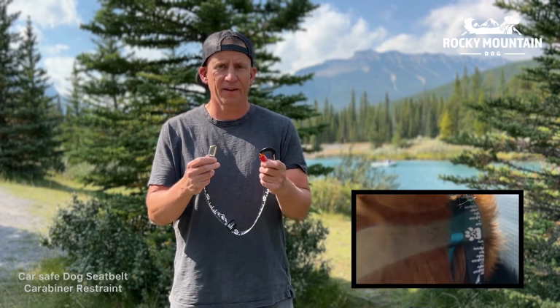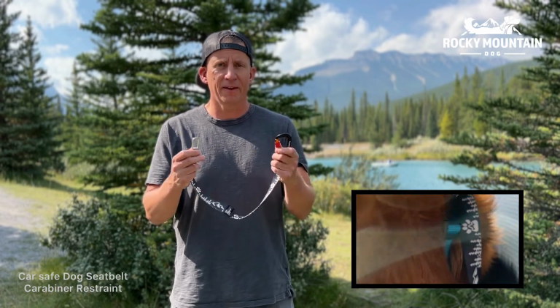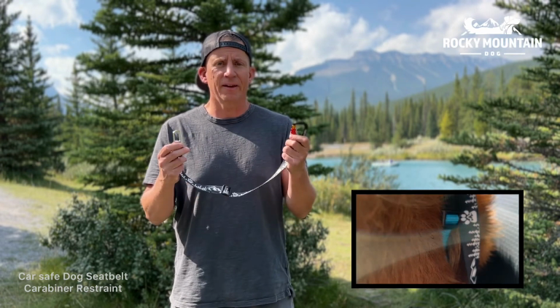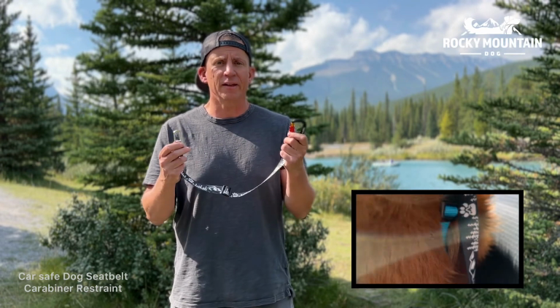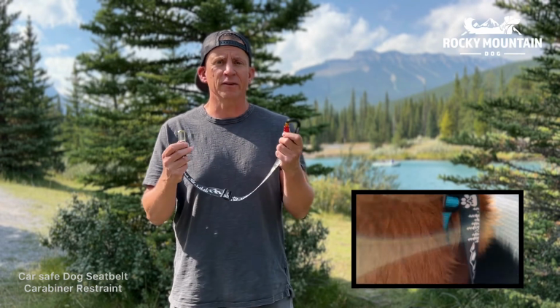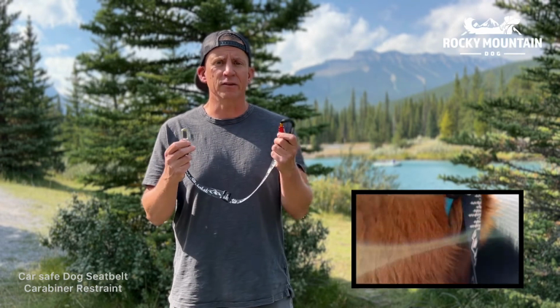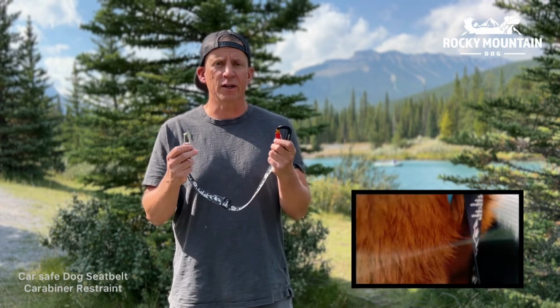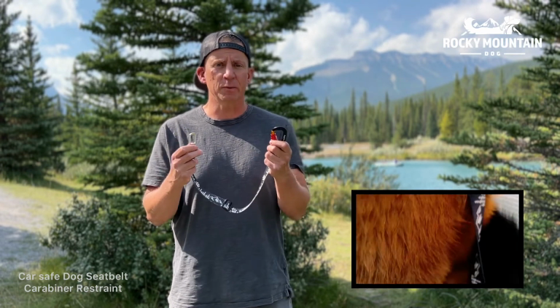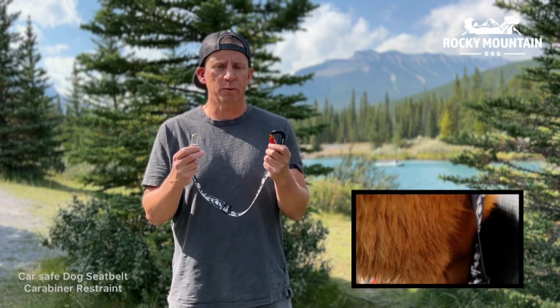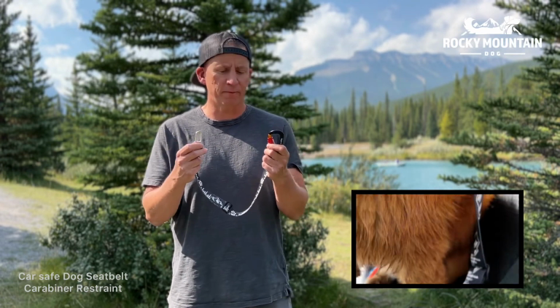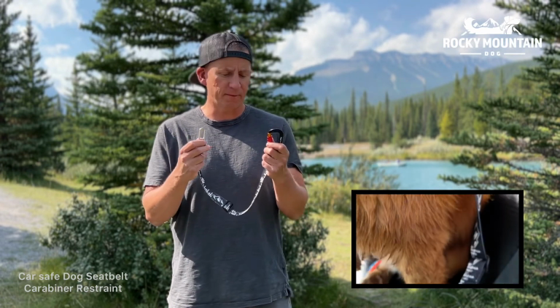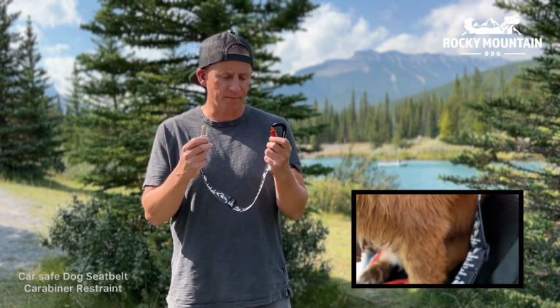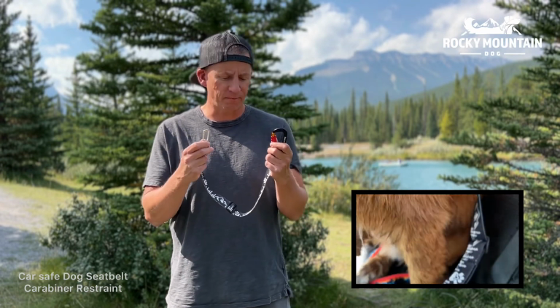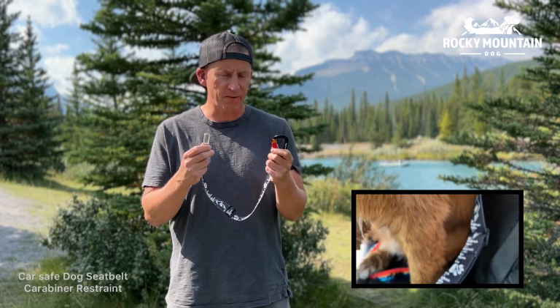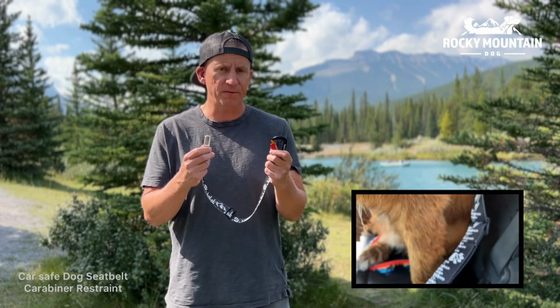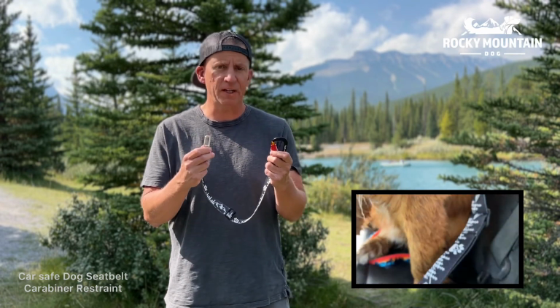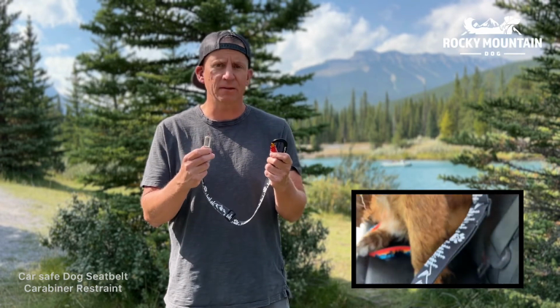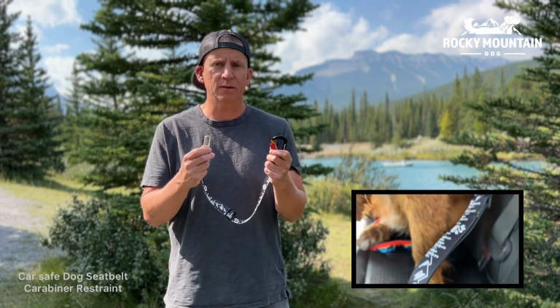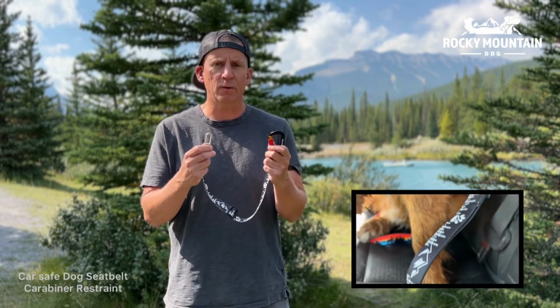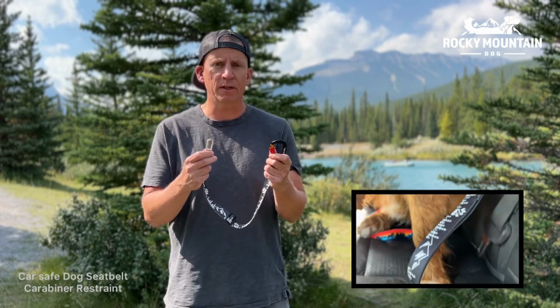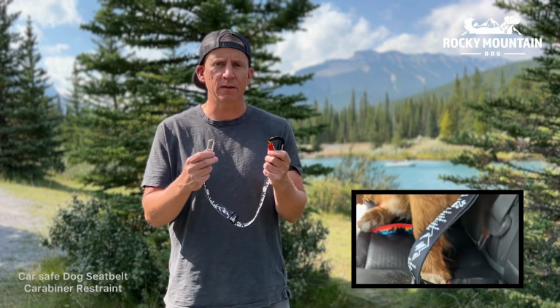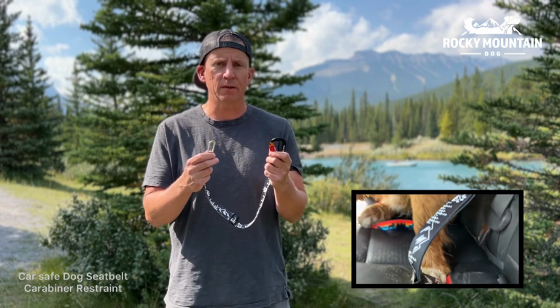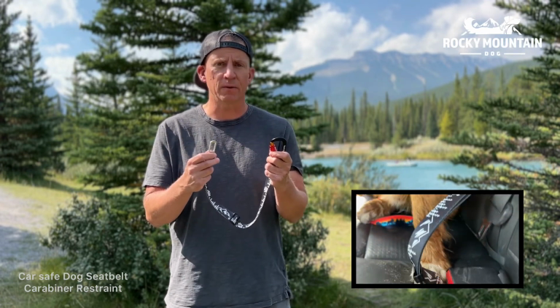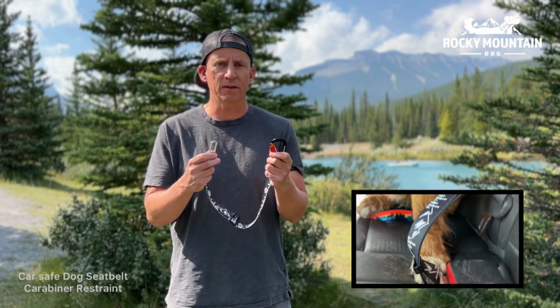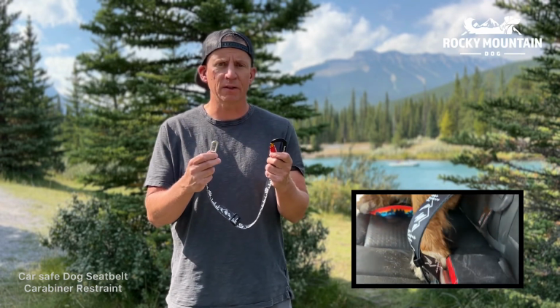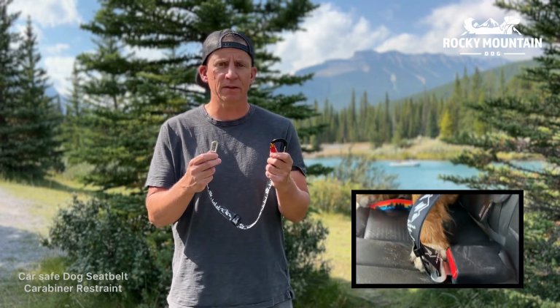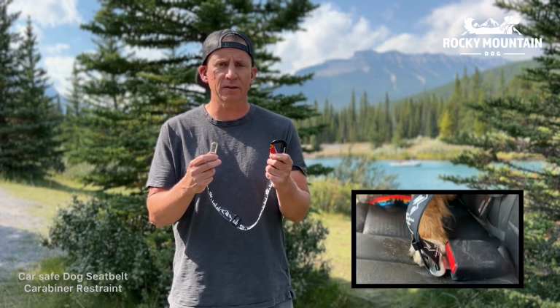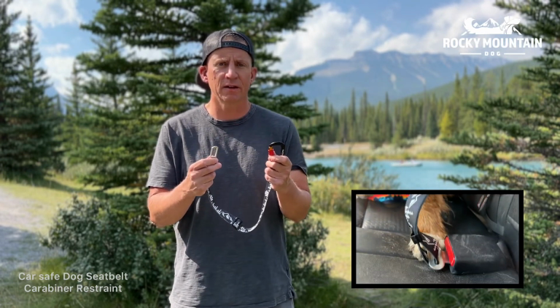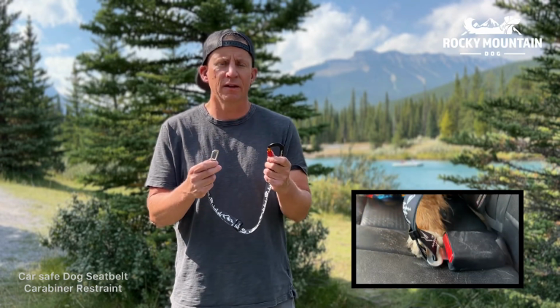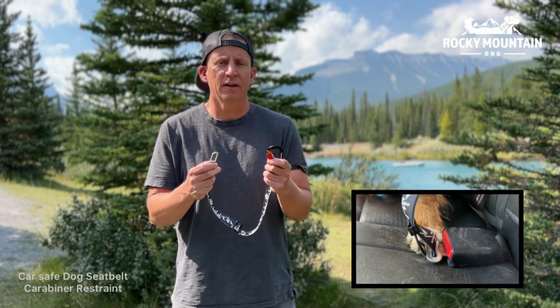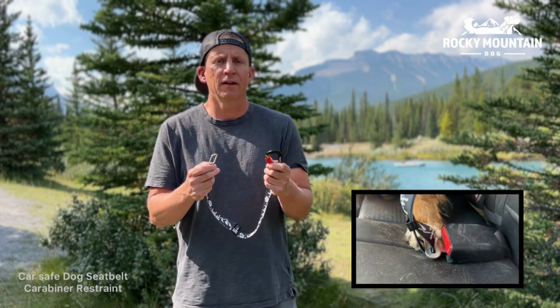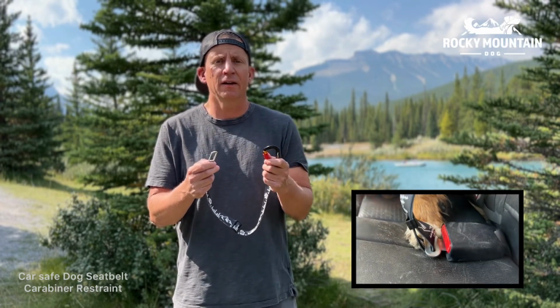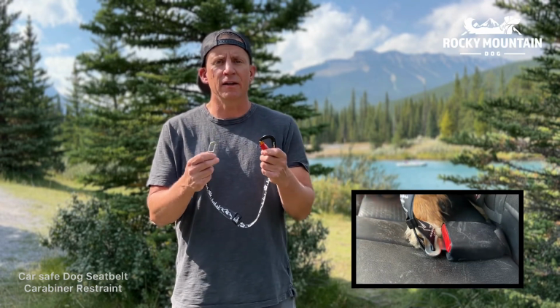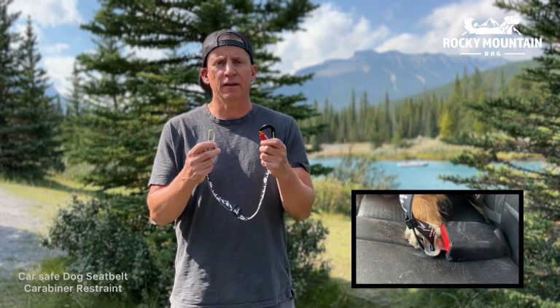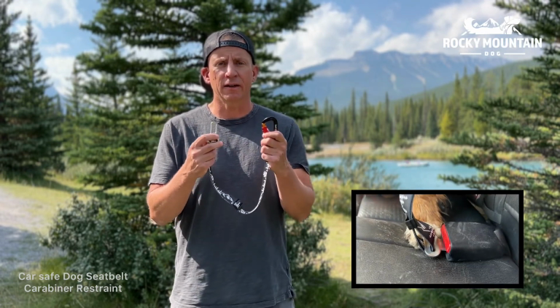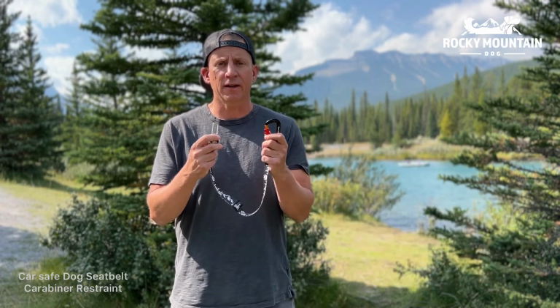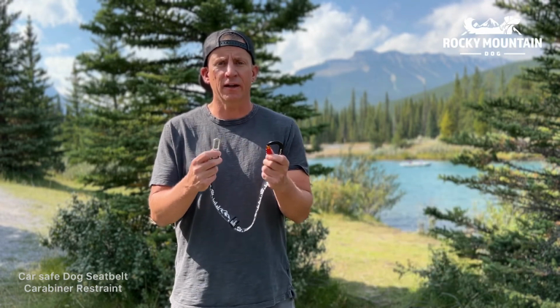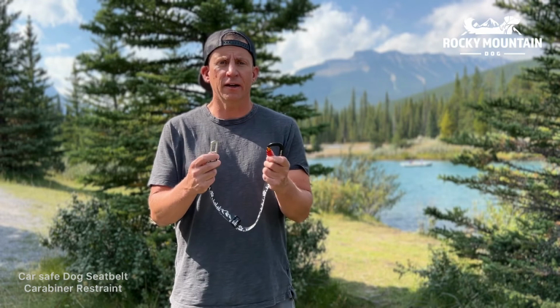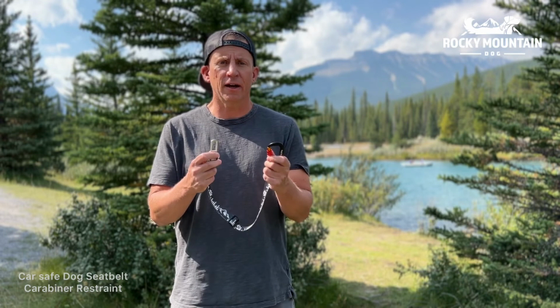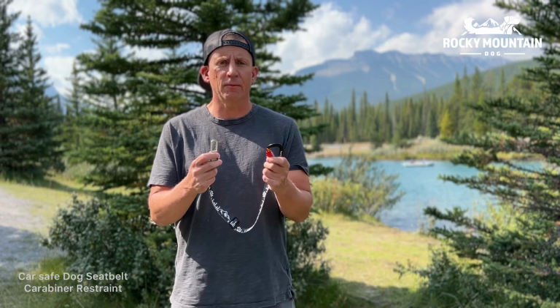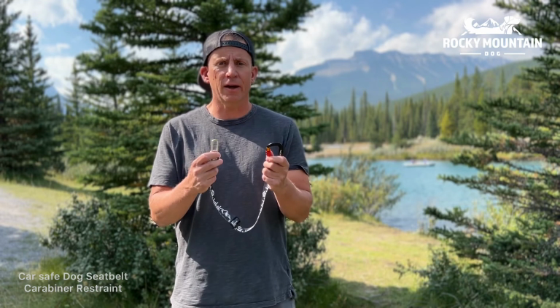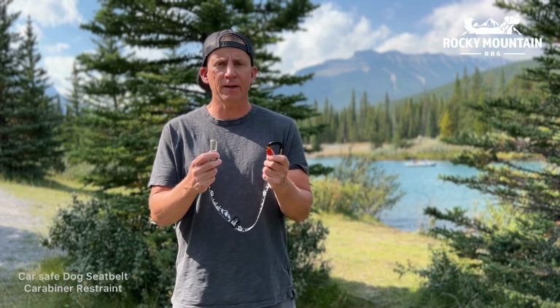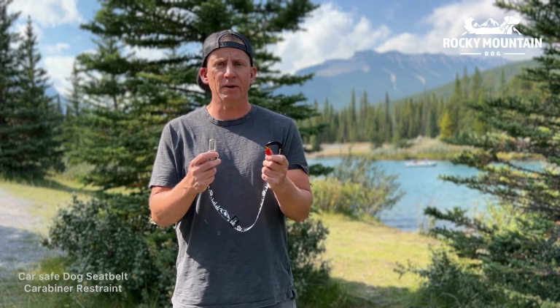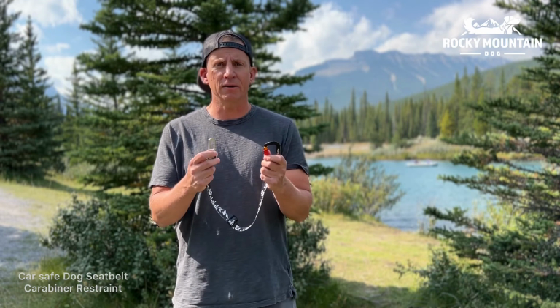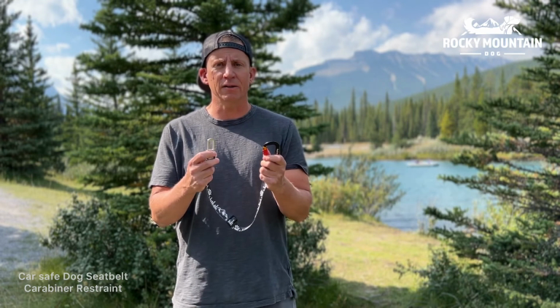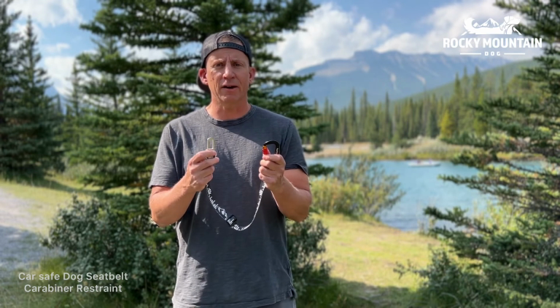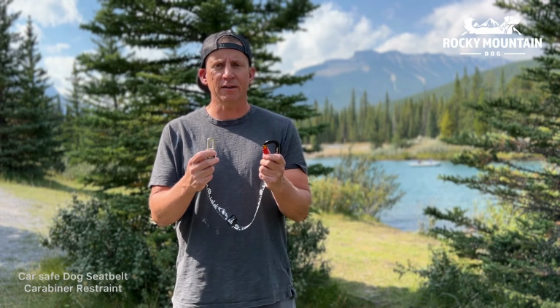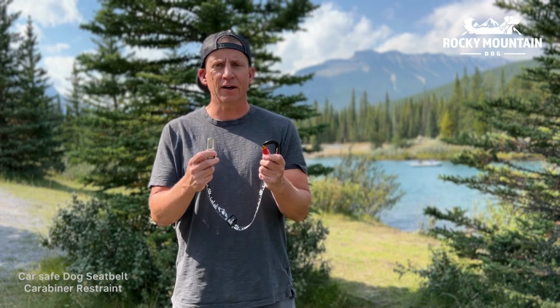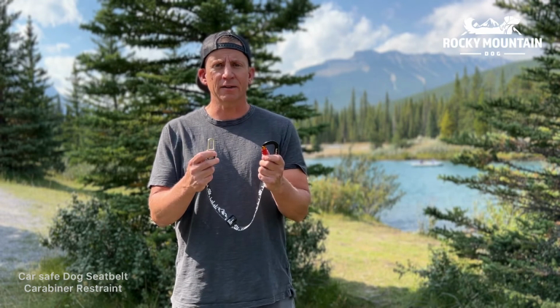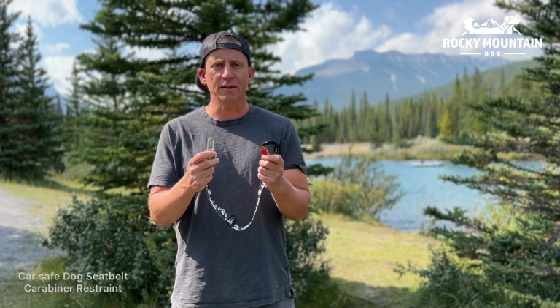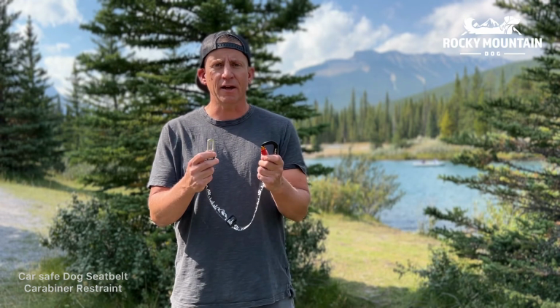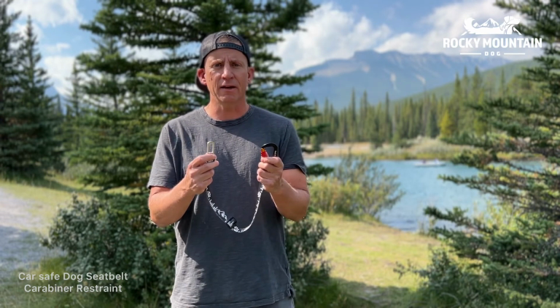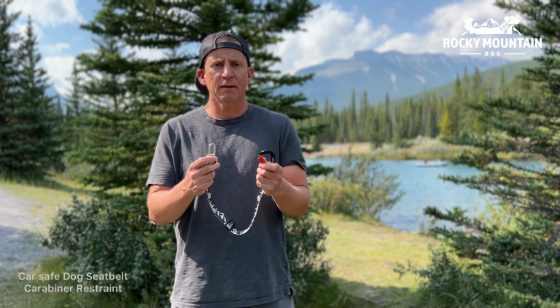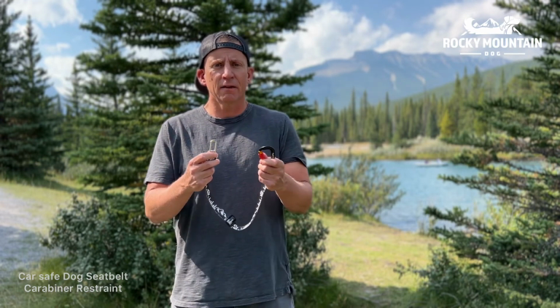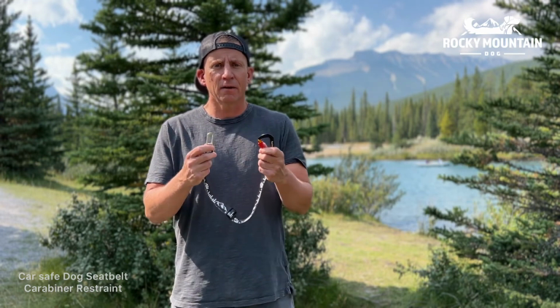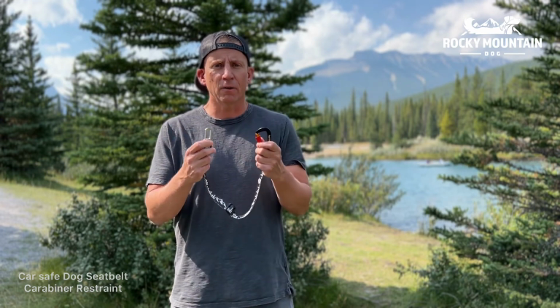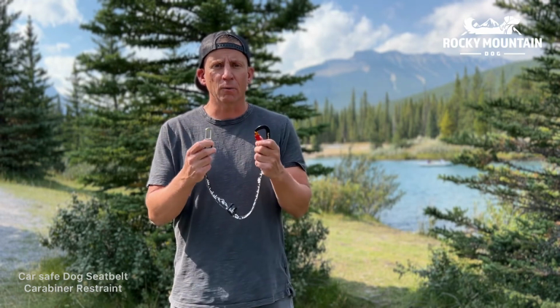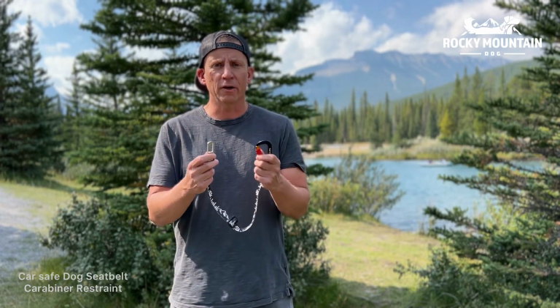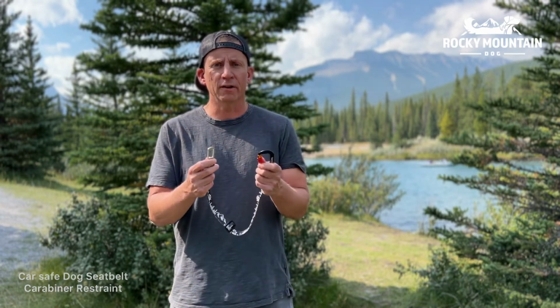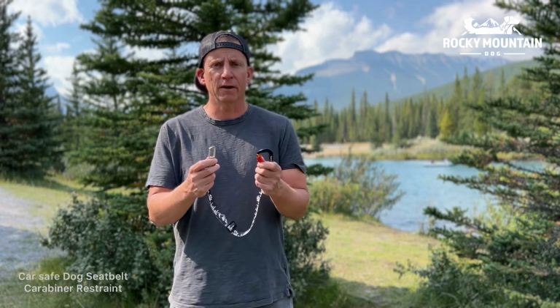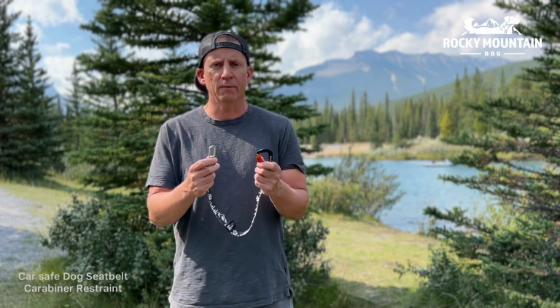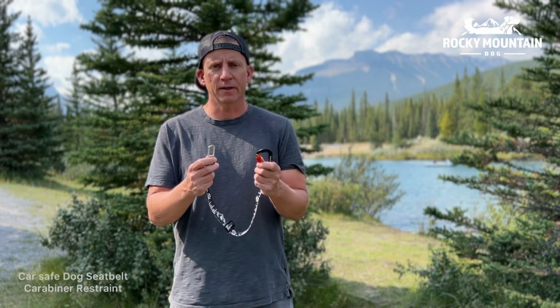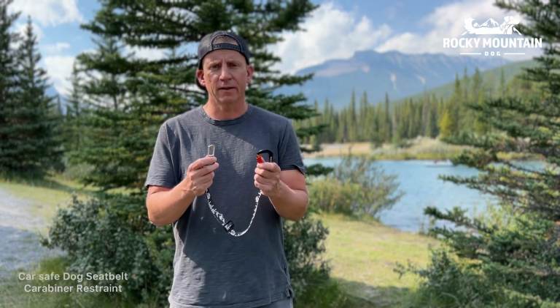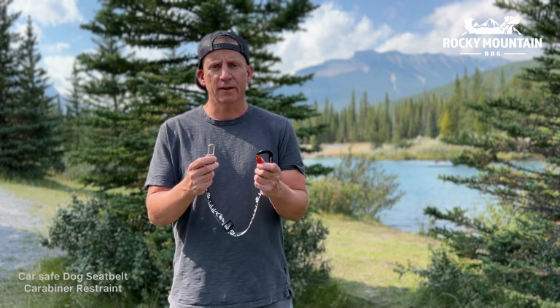It's adjustable from 15 to 22 inches and you can get it at RockyMountainDog.ca or one of our retailers.